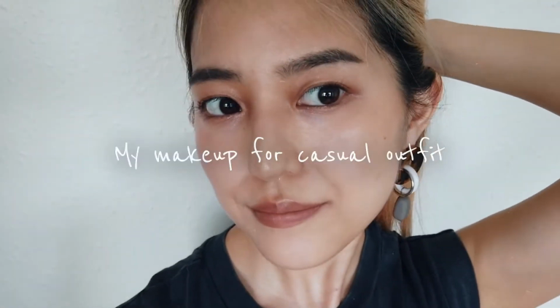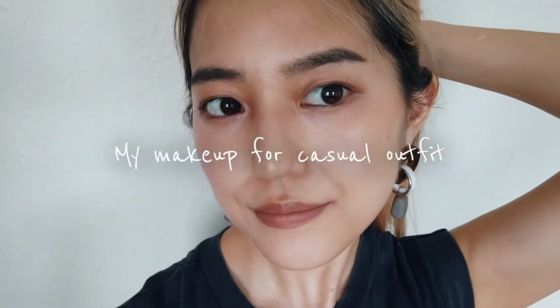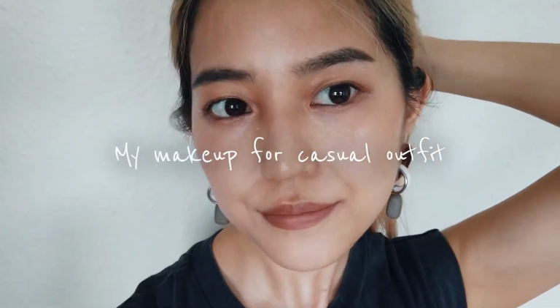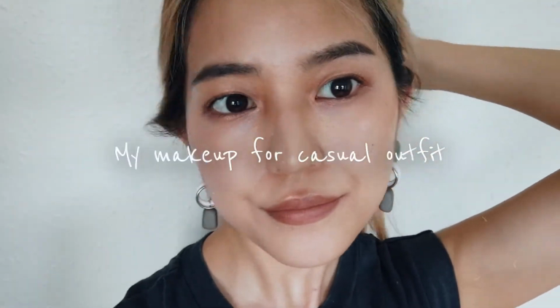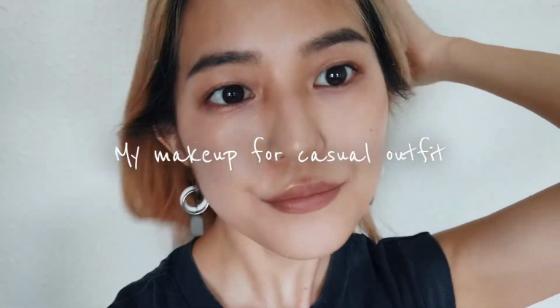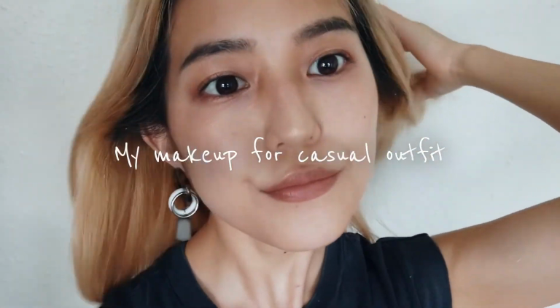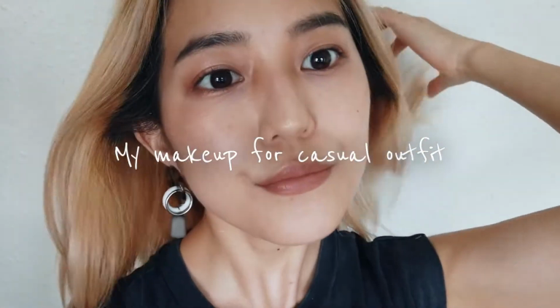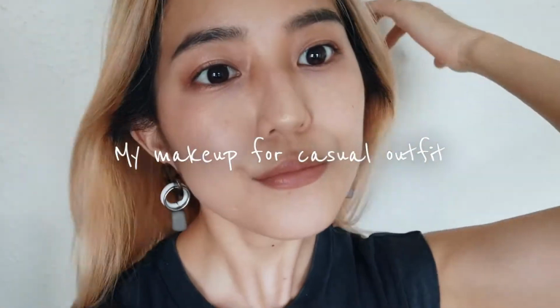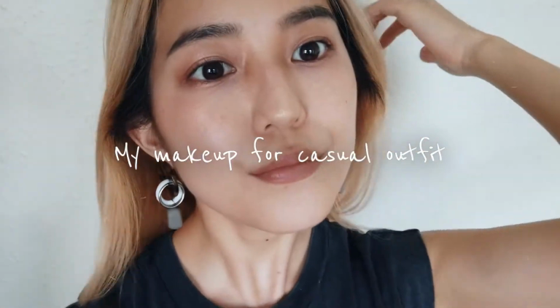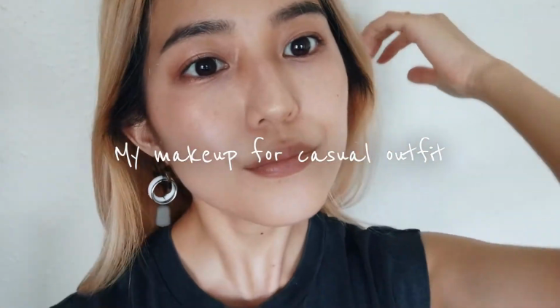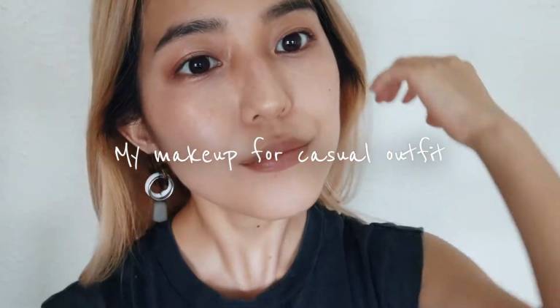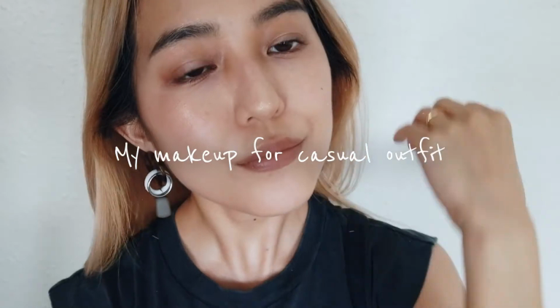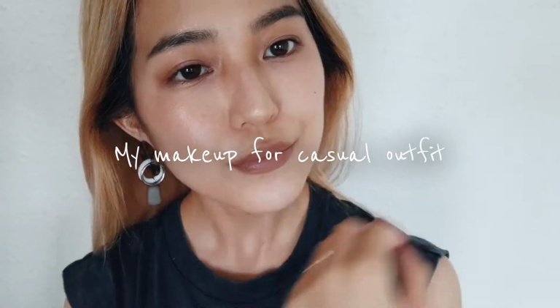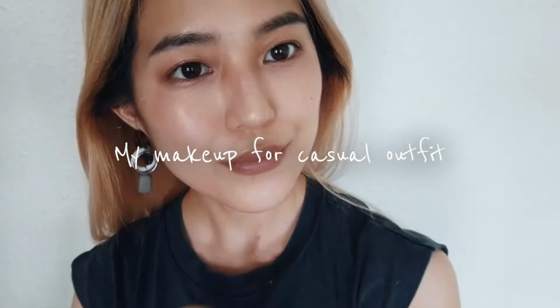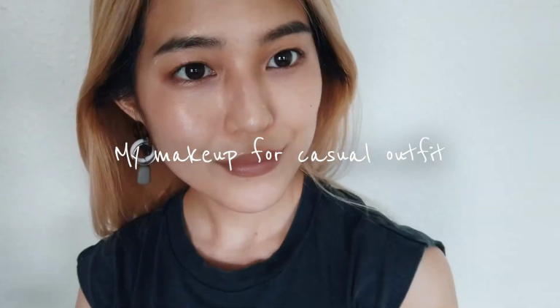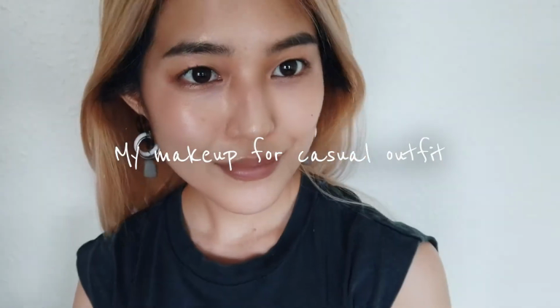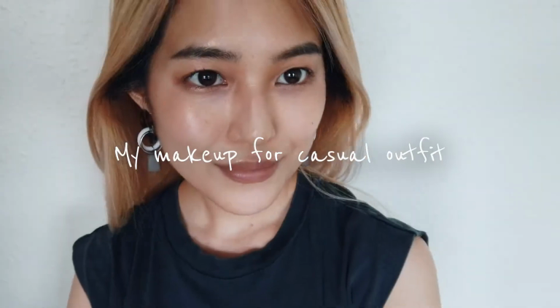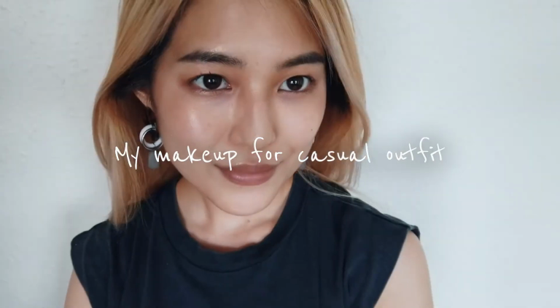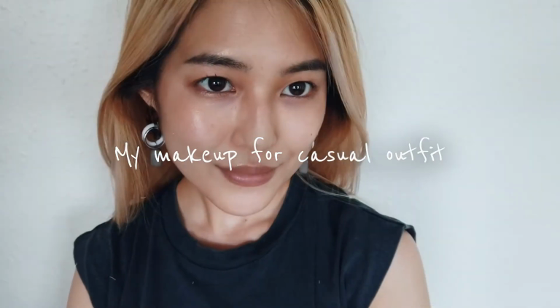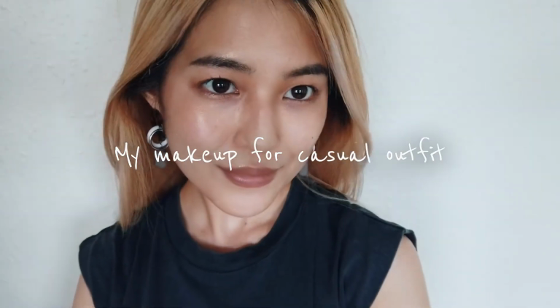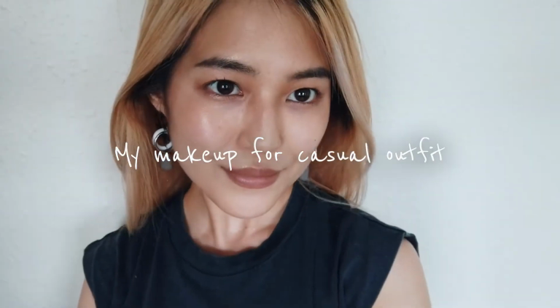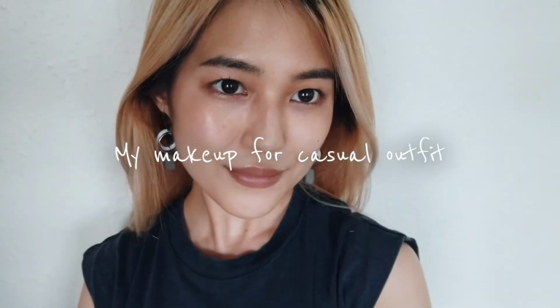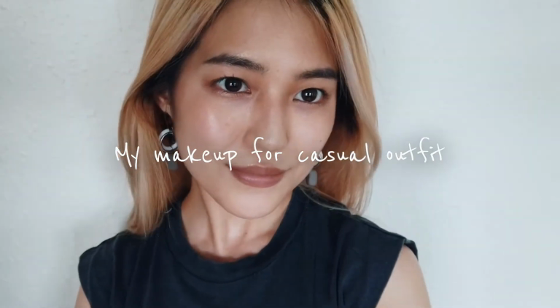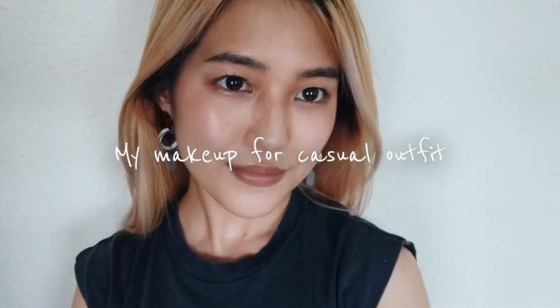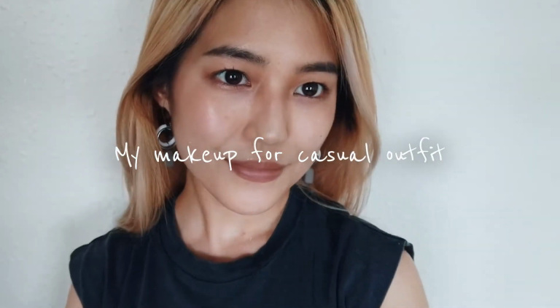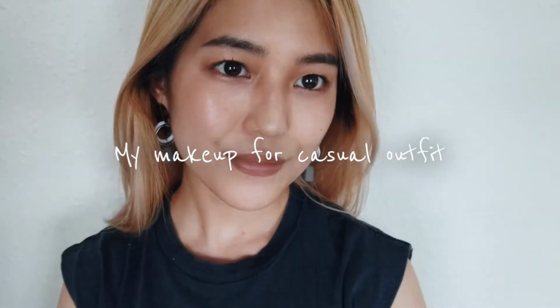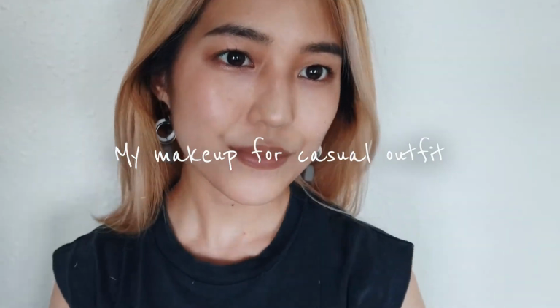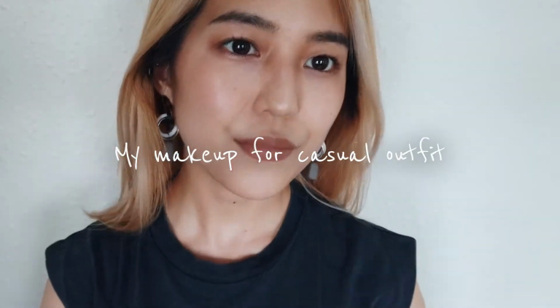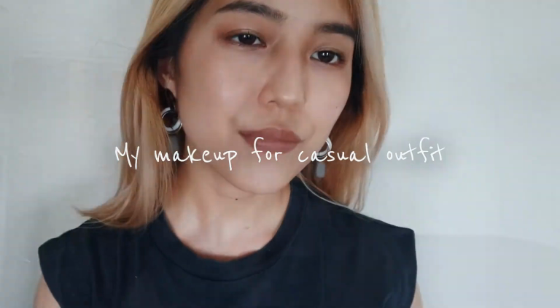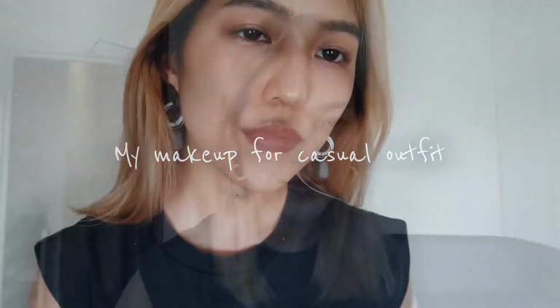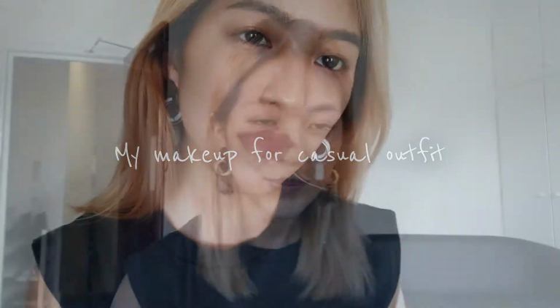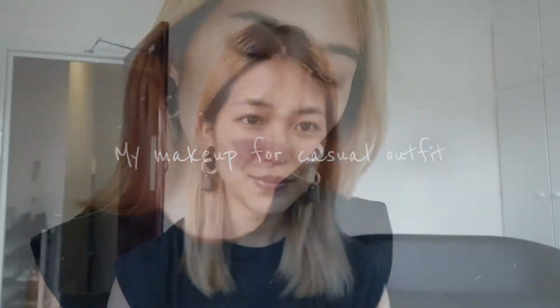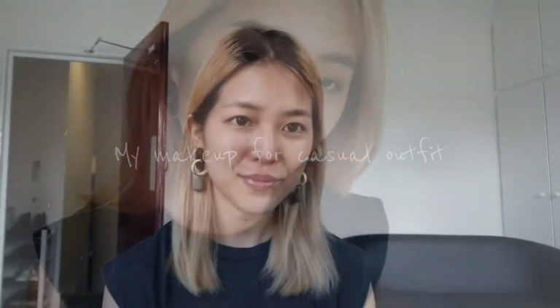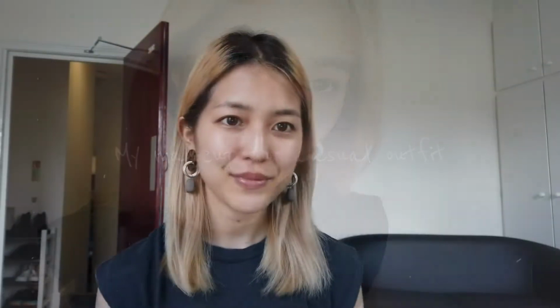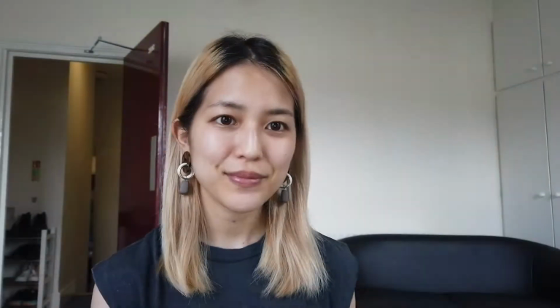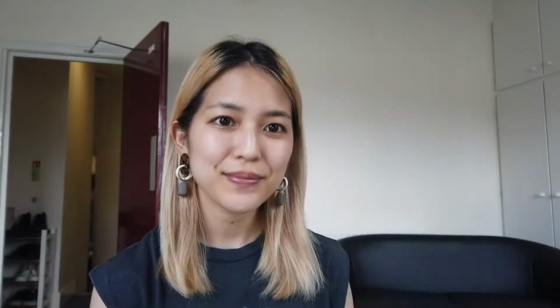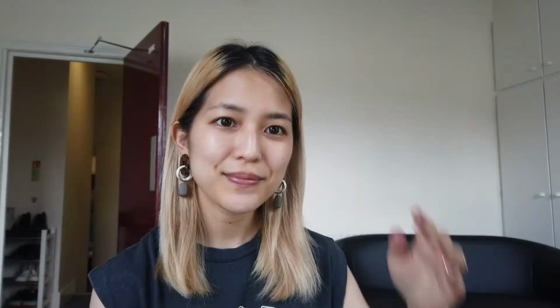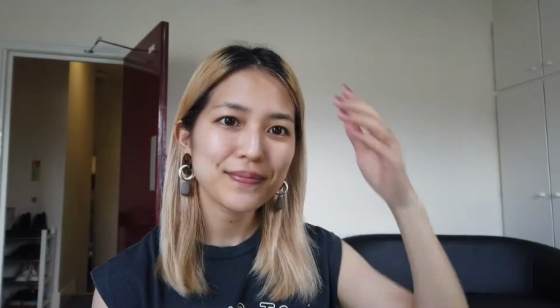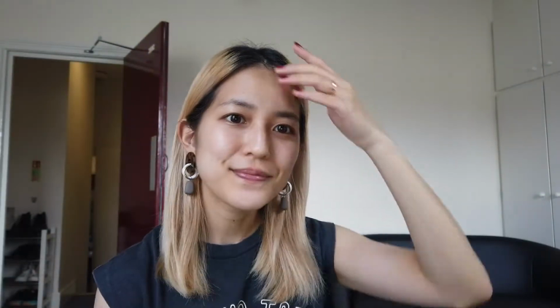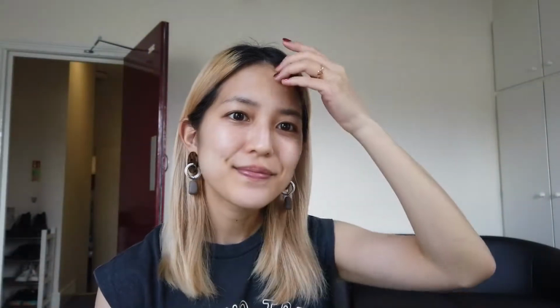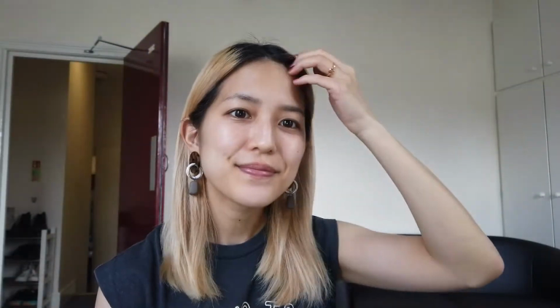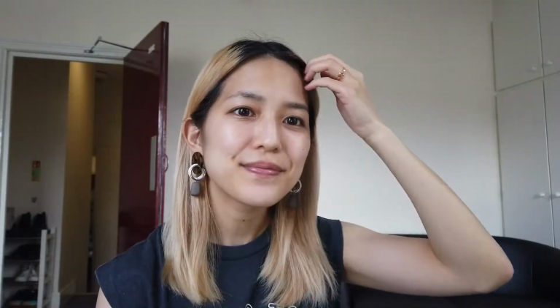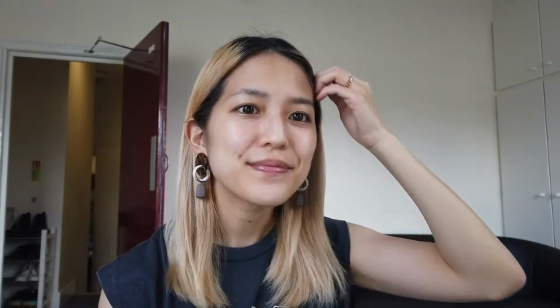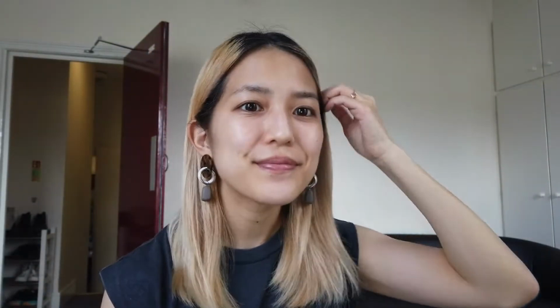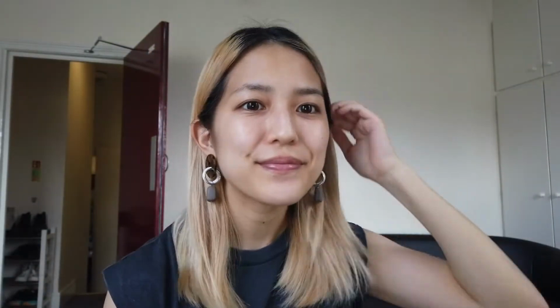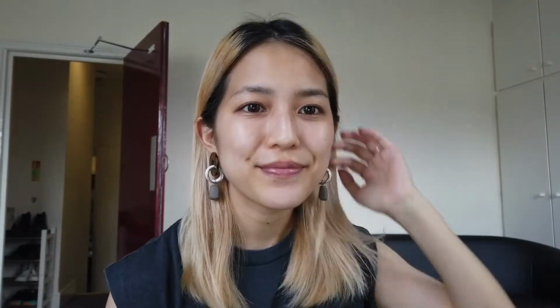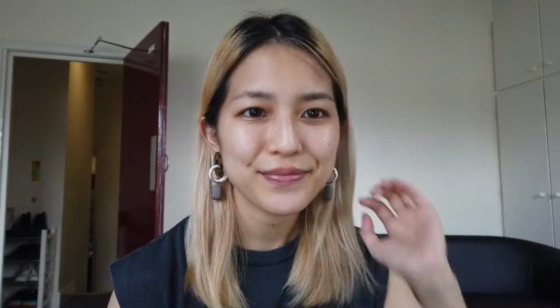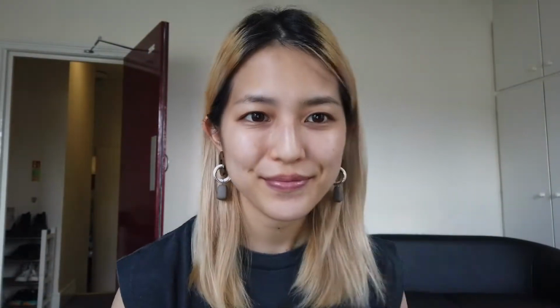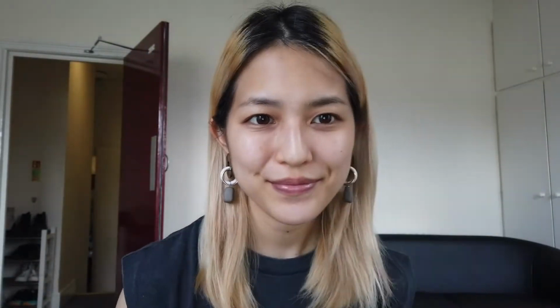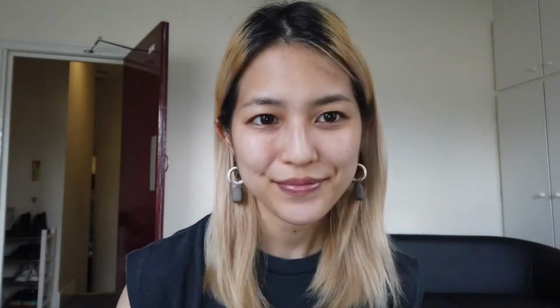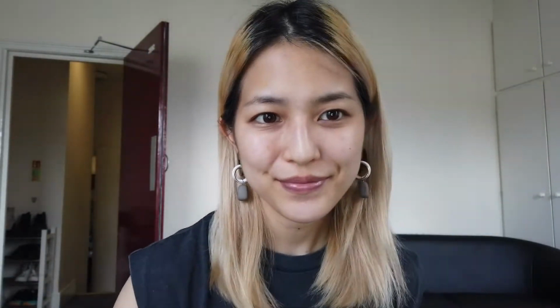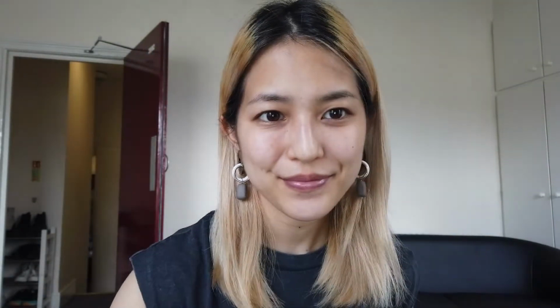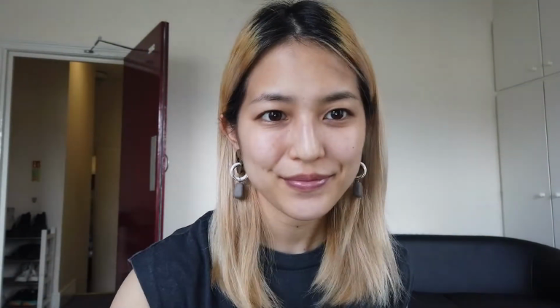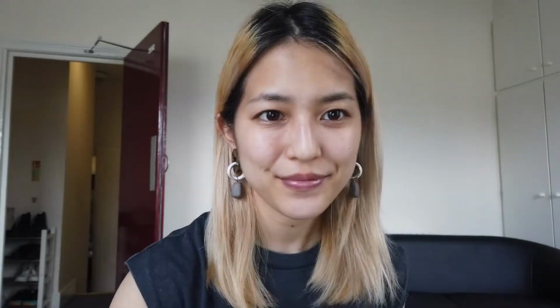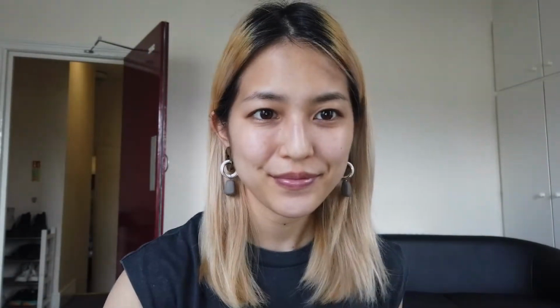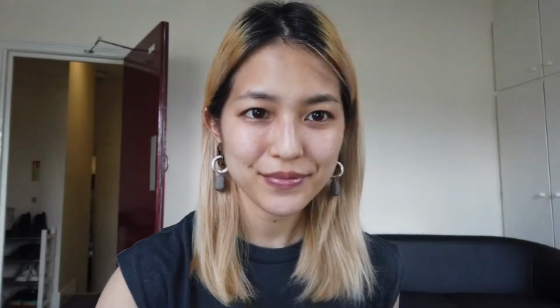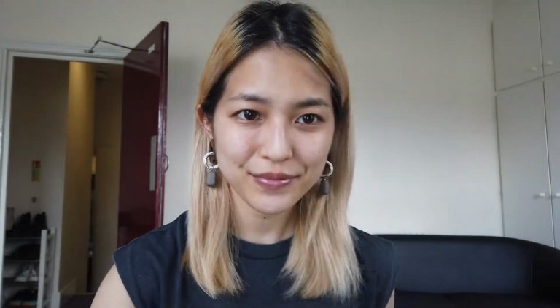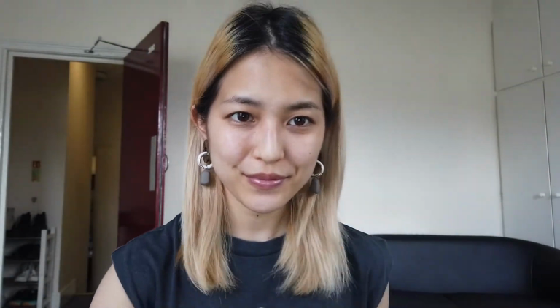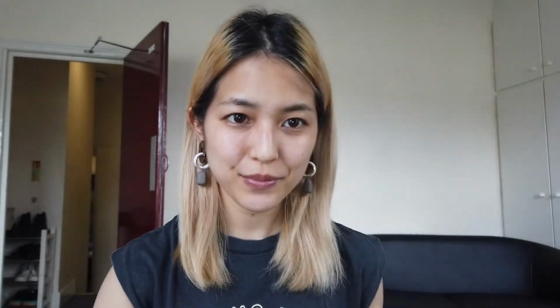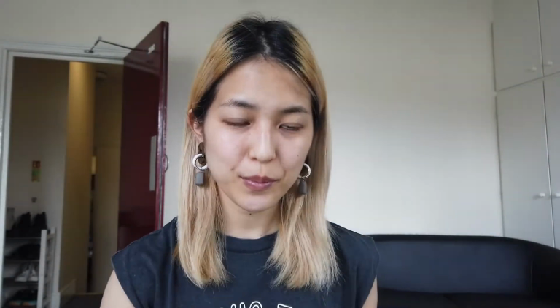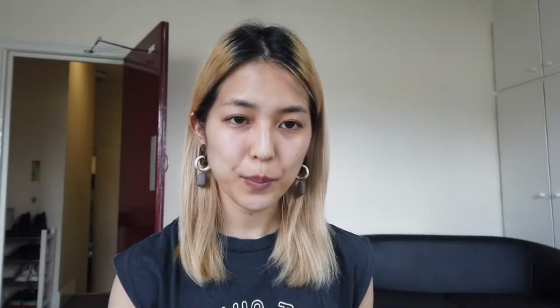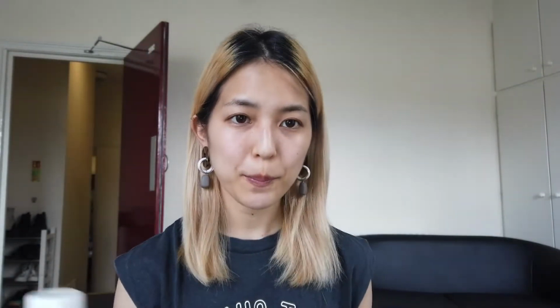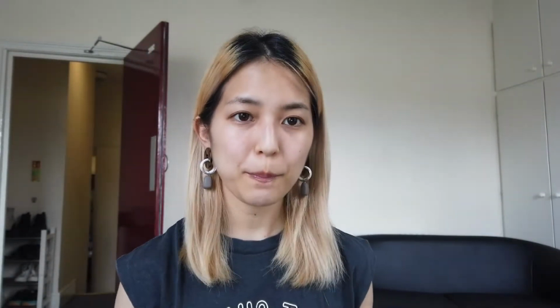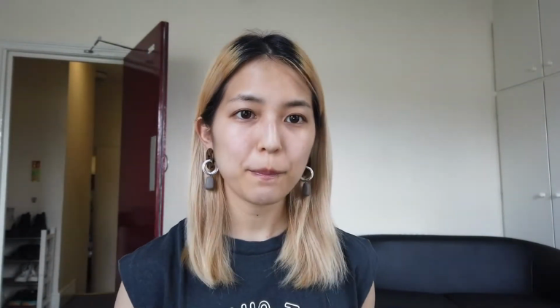Hey guys, welcome back to my channel. It's spring here everybody, so I'm gonna show my daily makeup for a casual outfit.